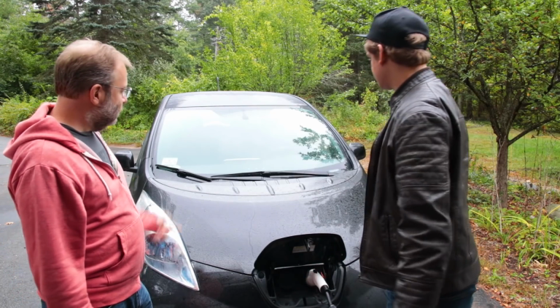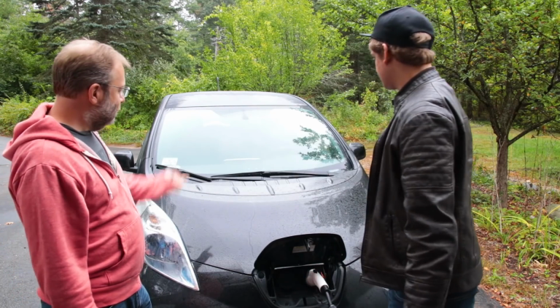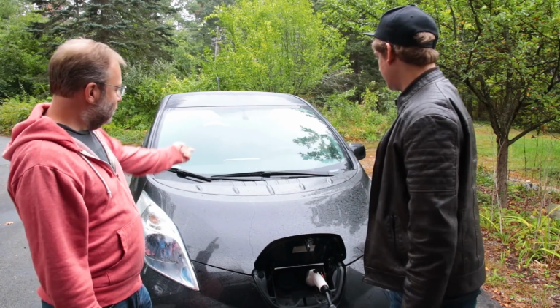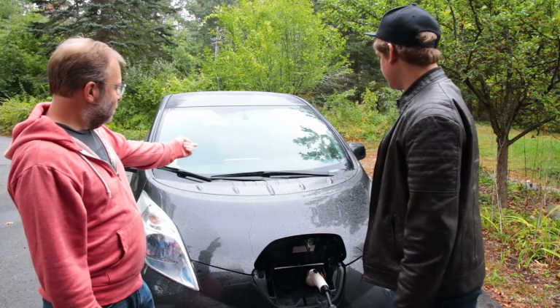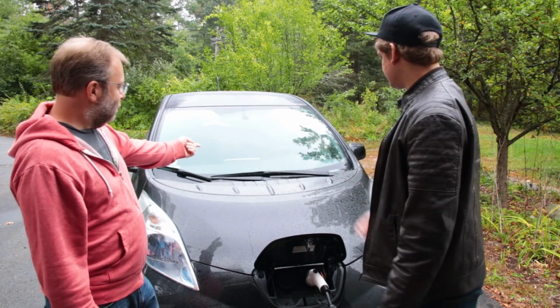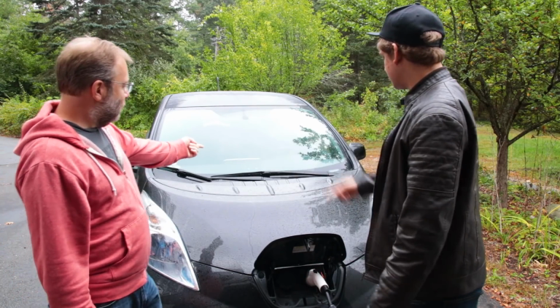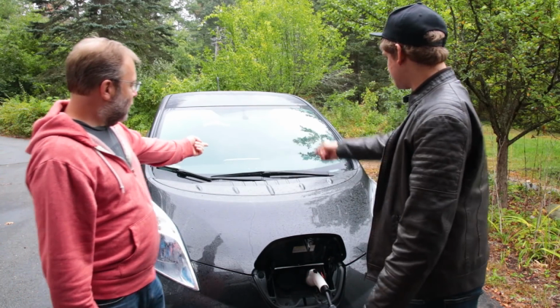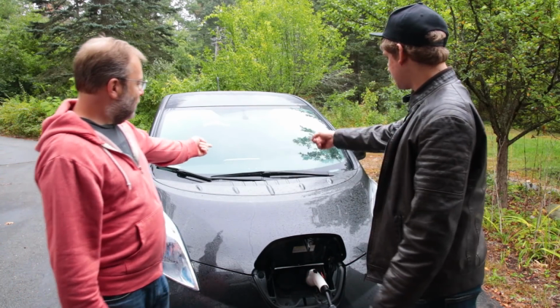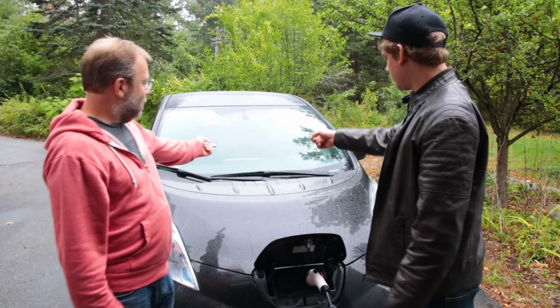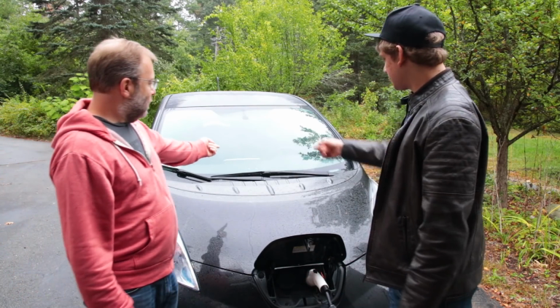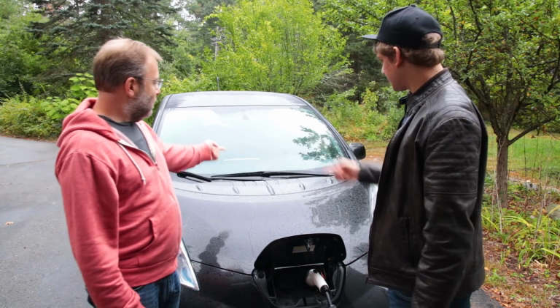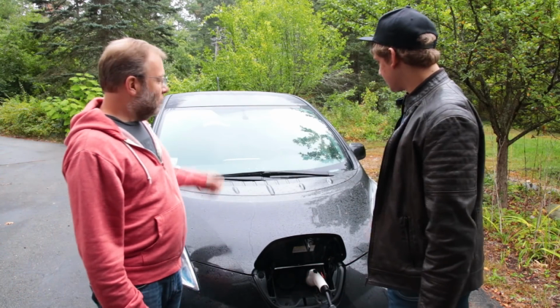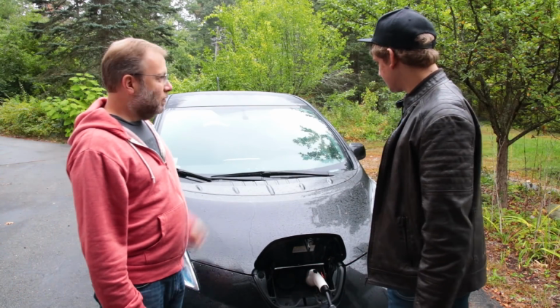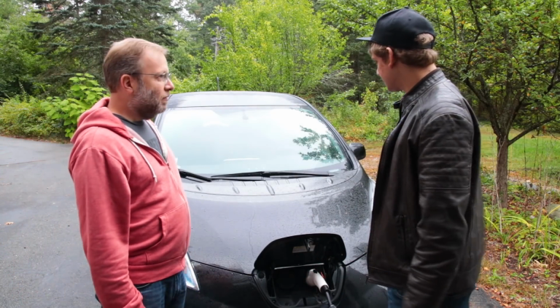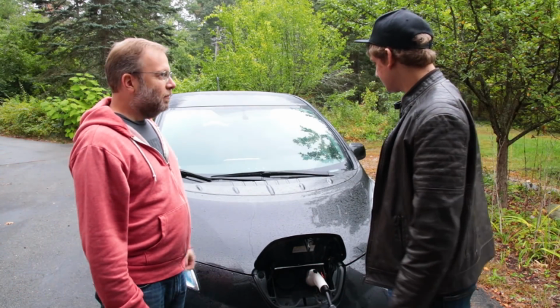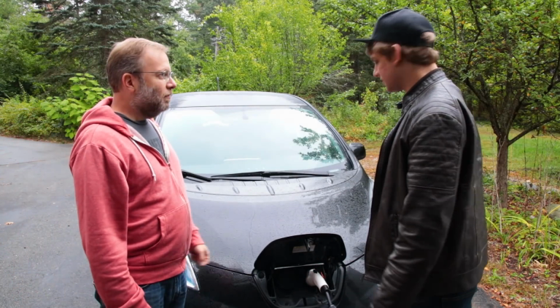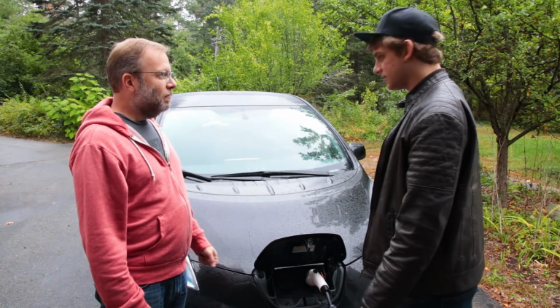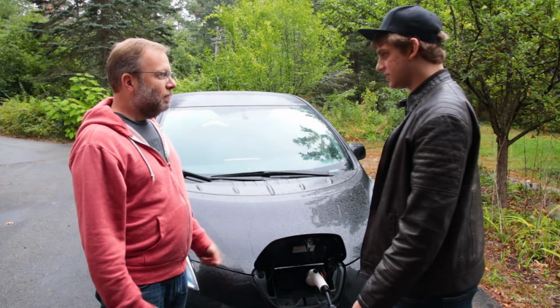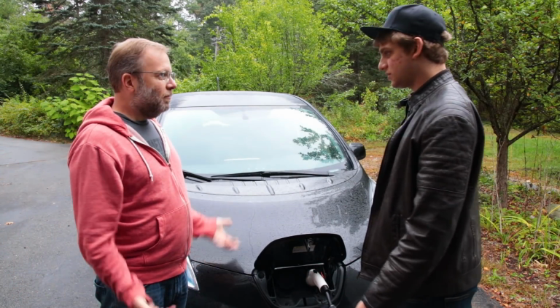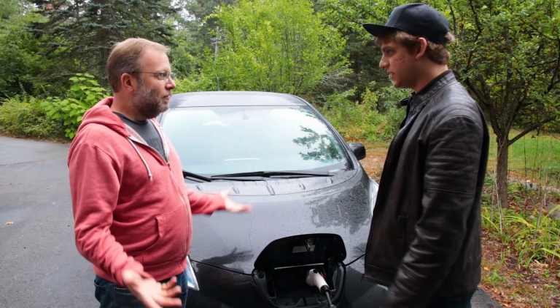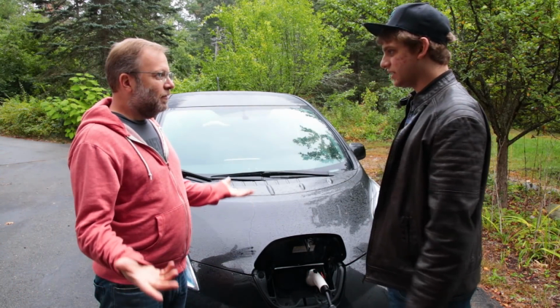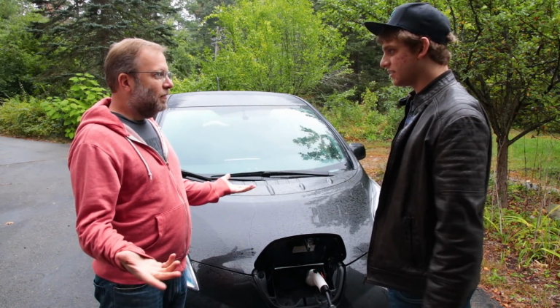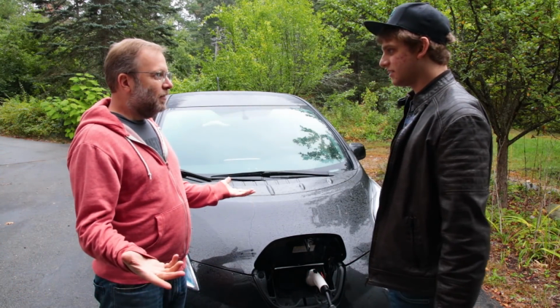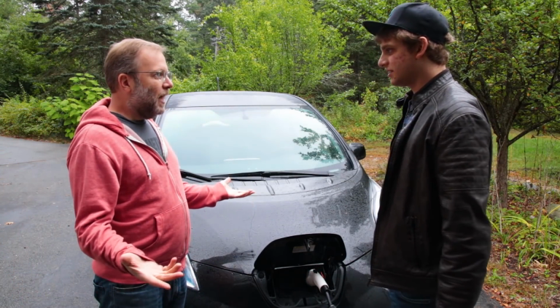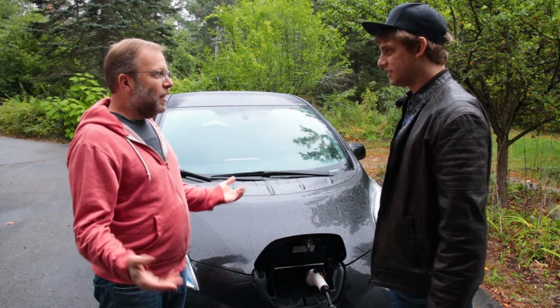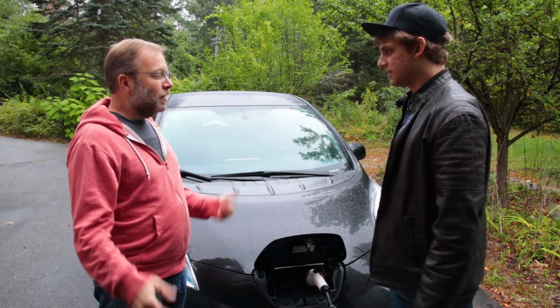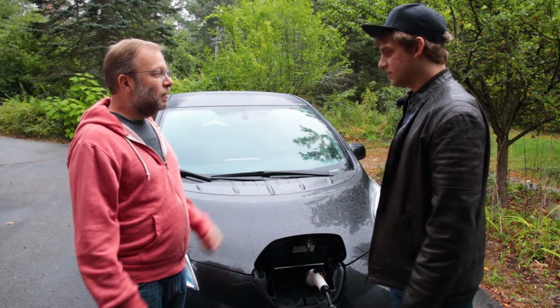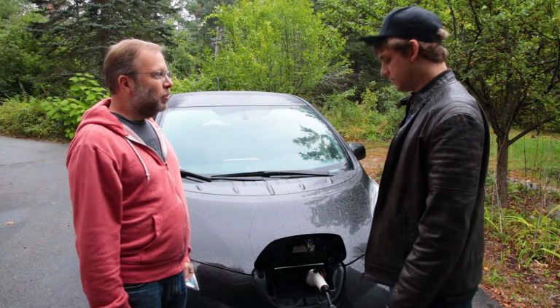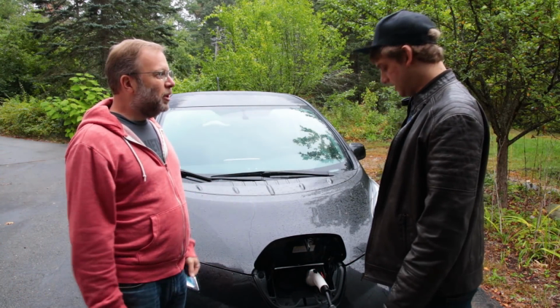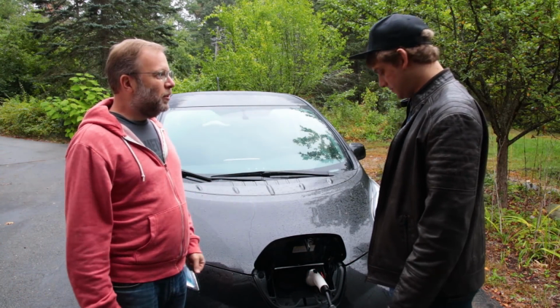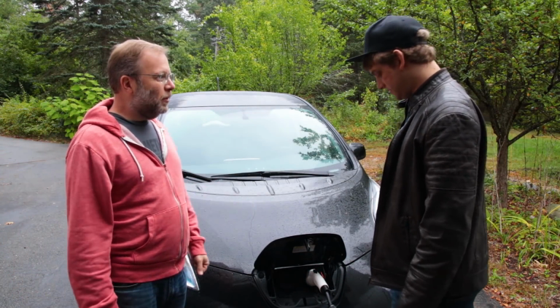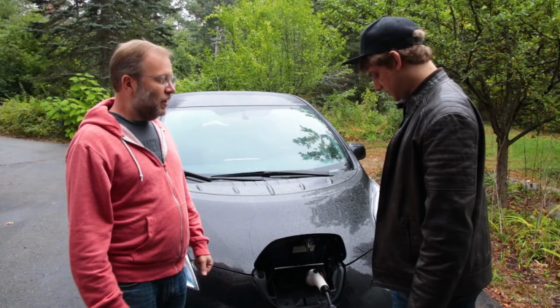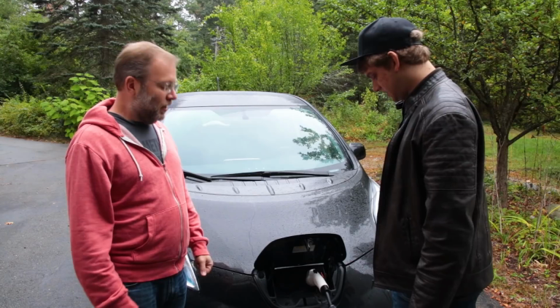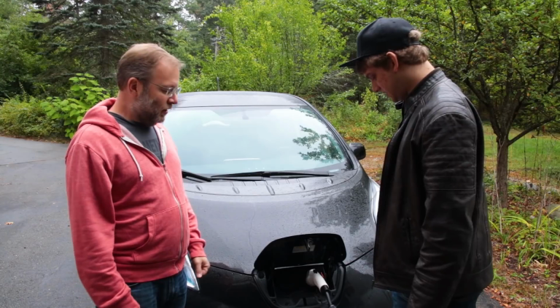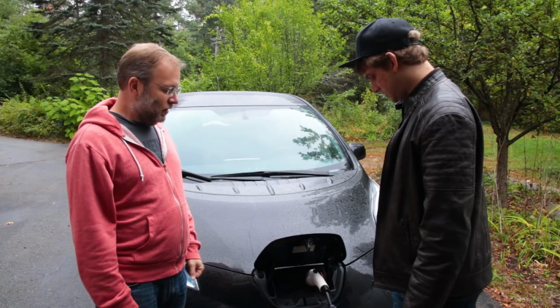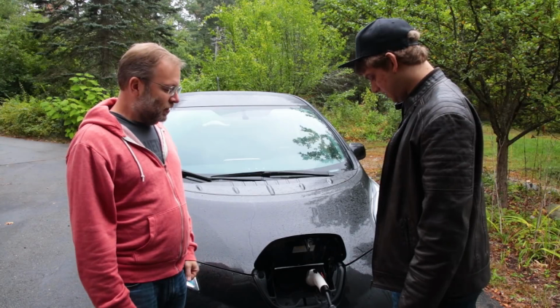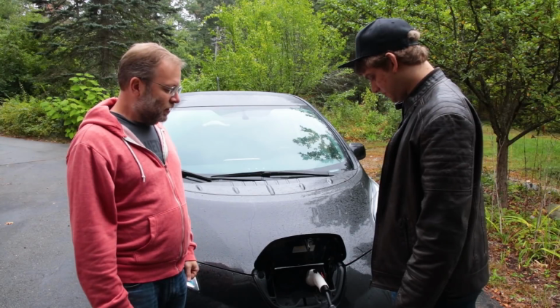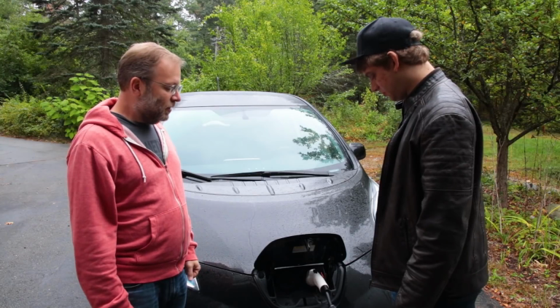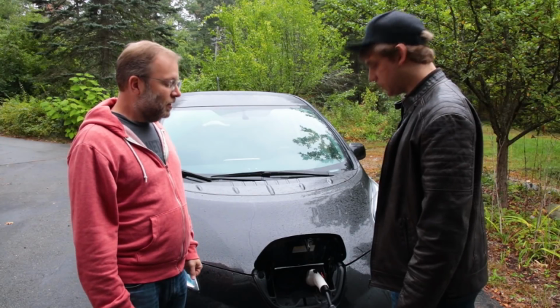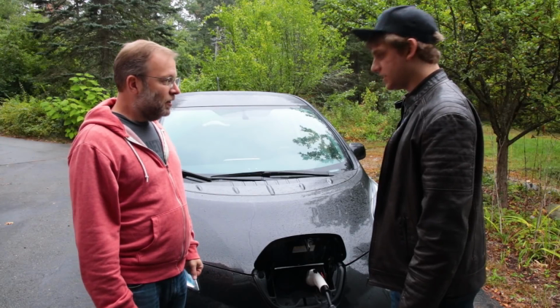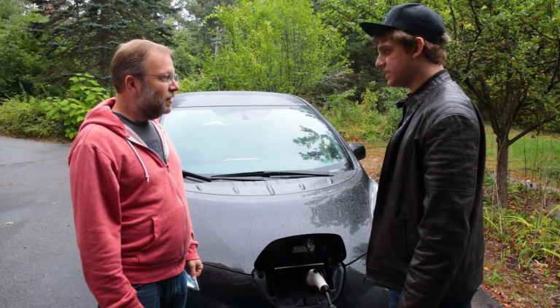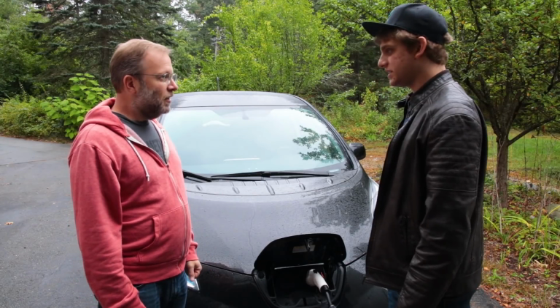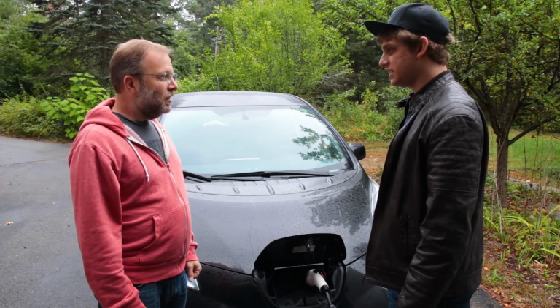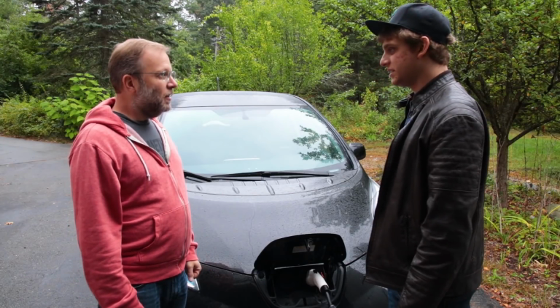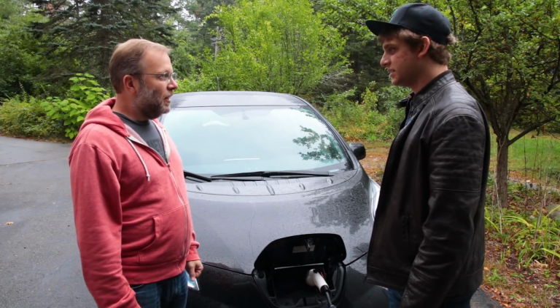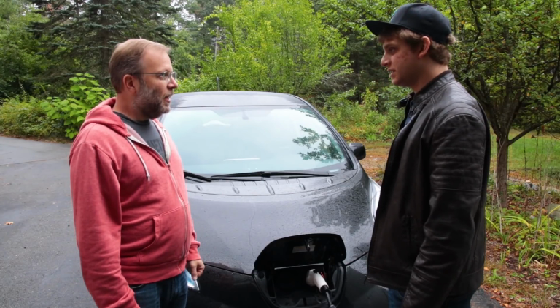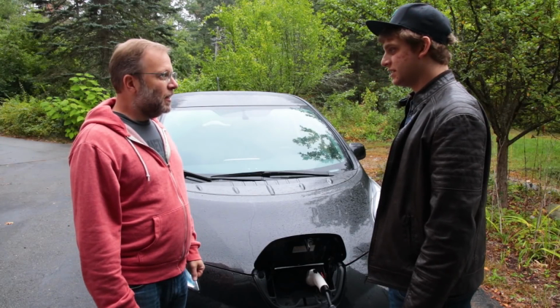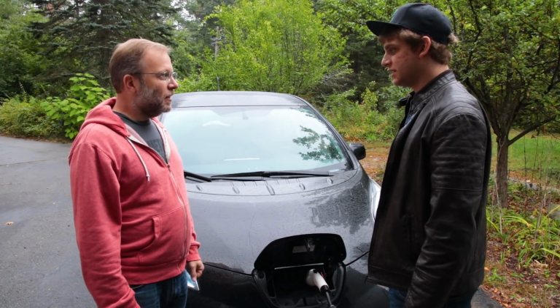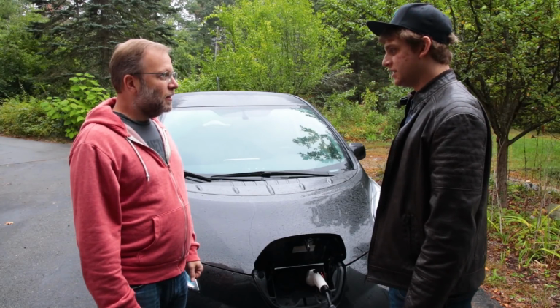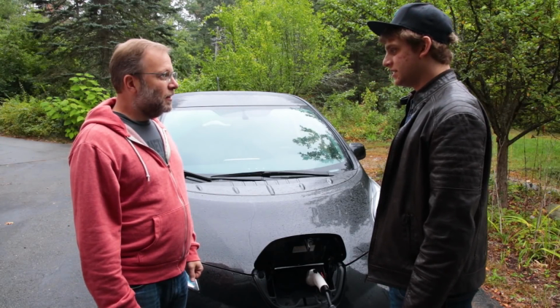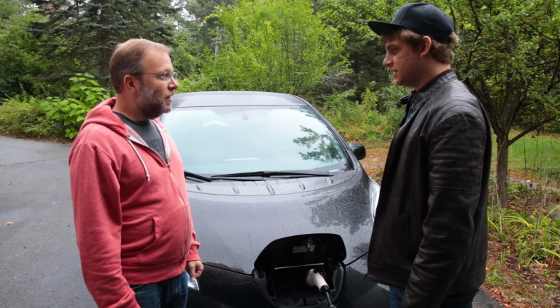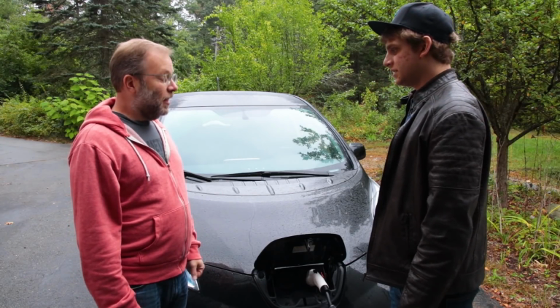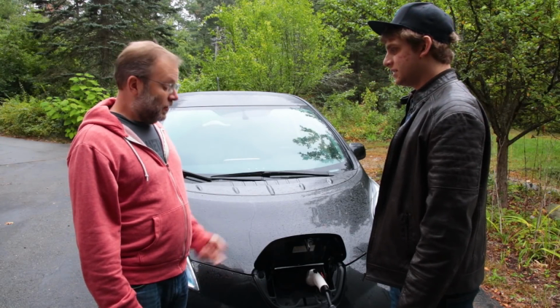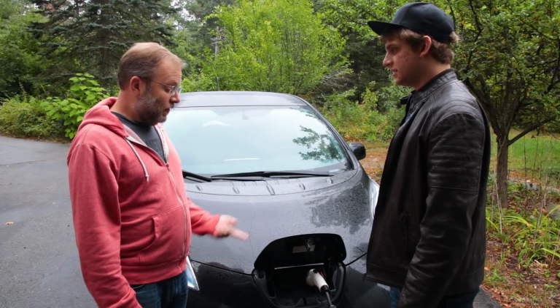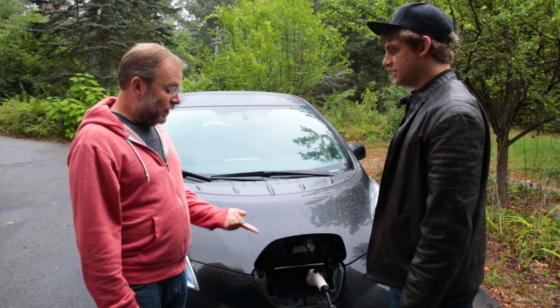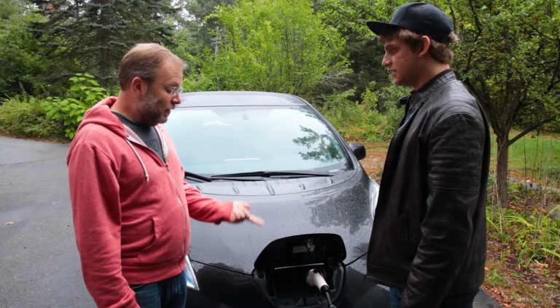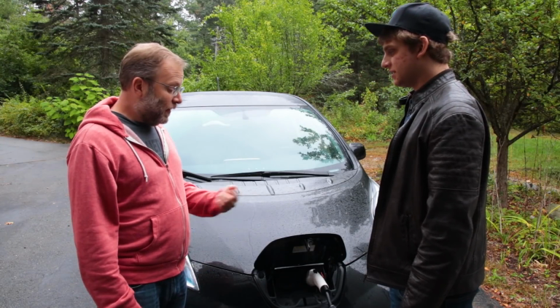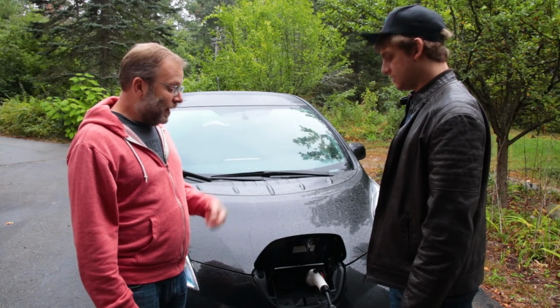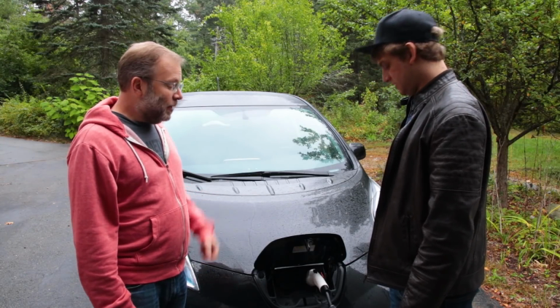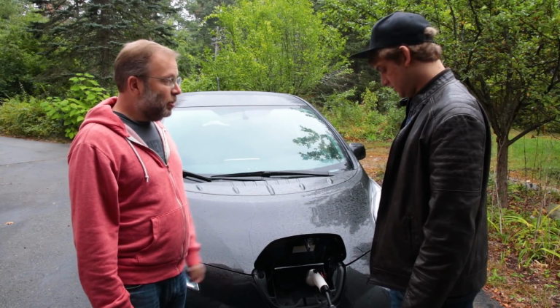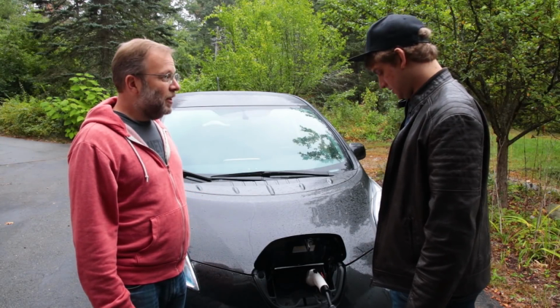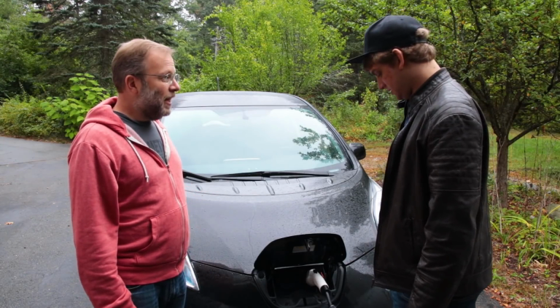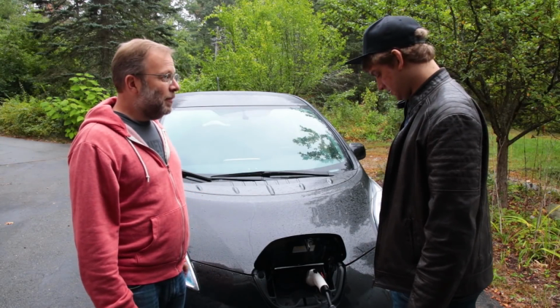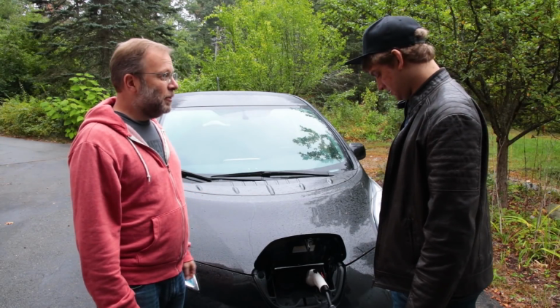Hey — it's charging. Sweet. That was pretty easy. It's a very valuable adapter.